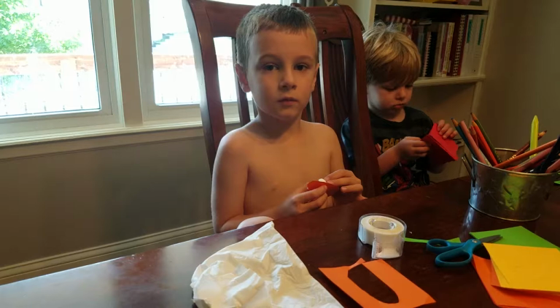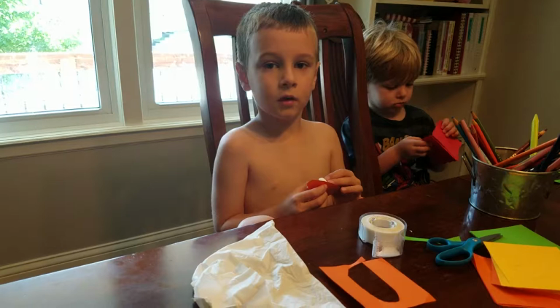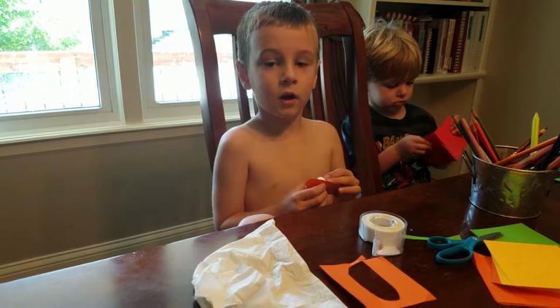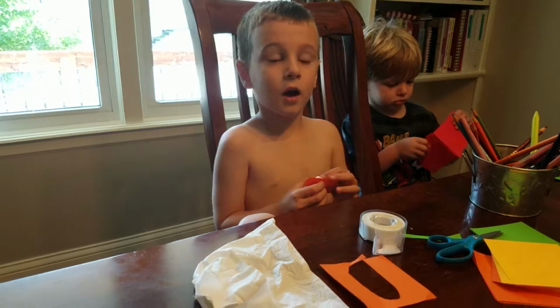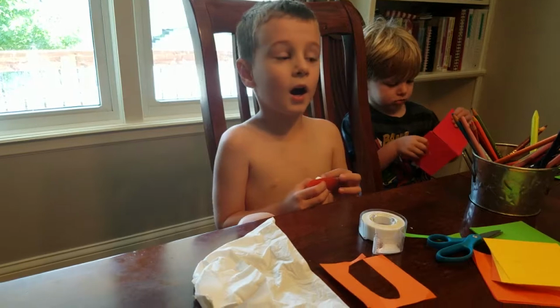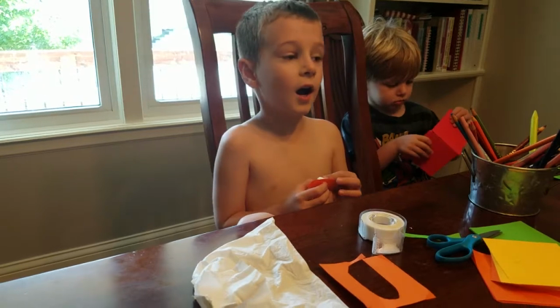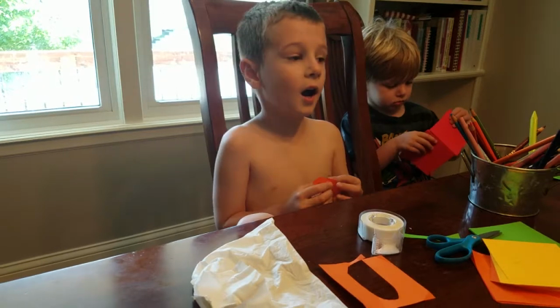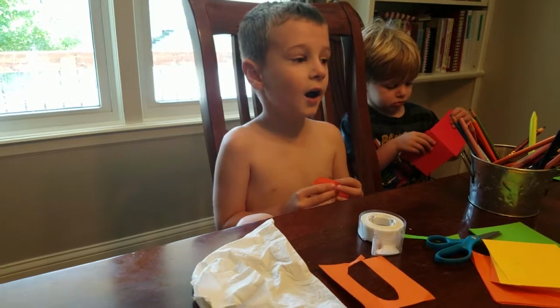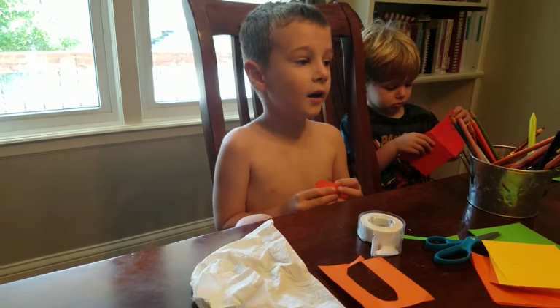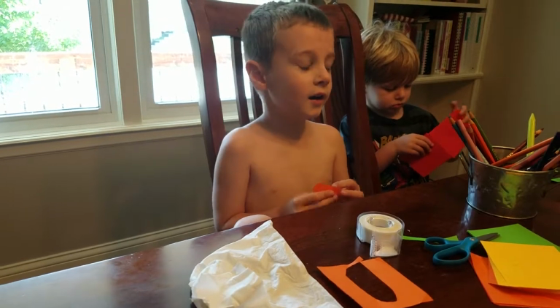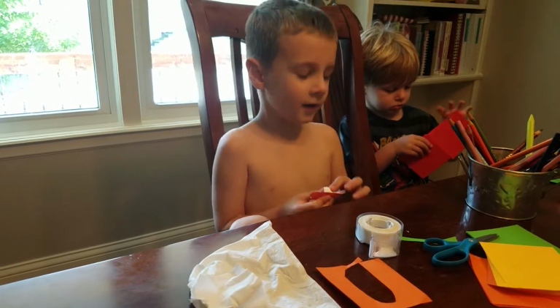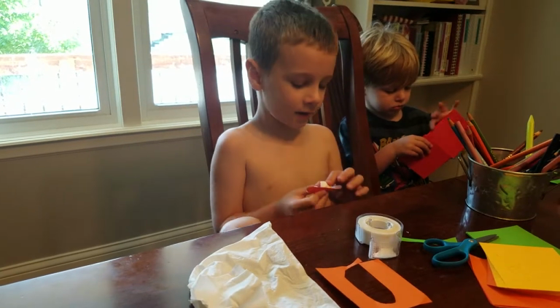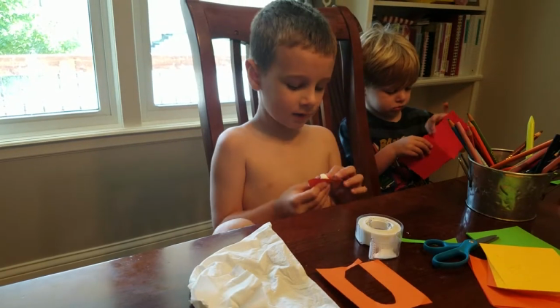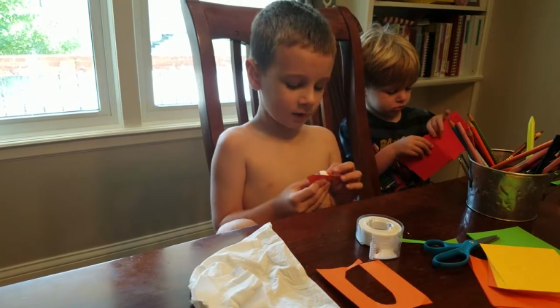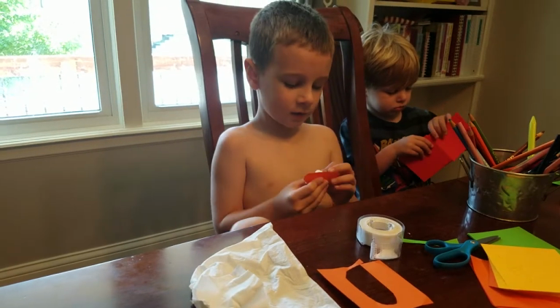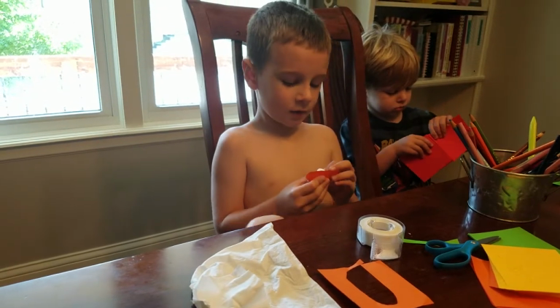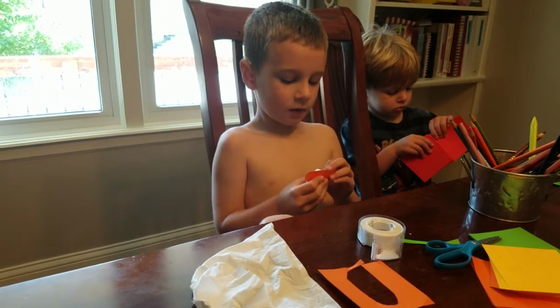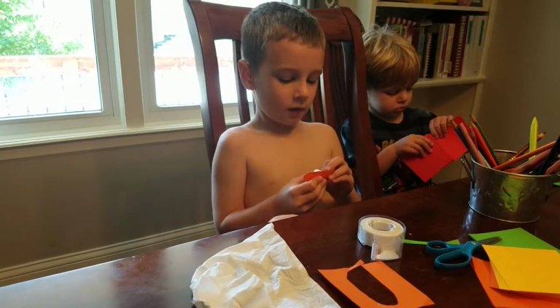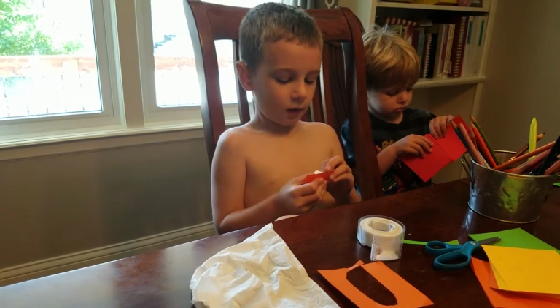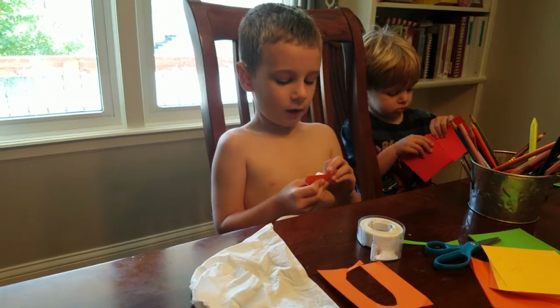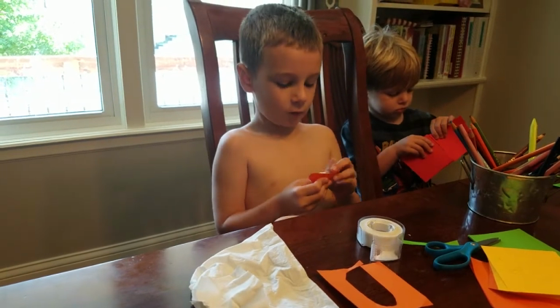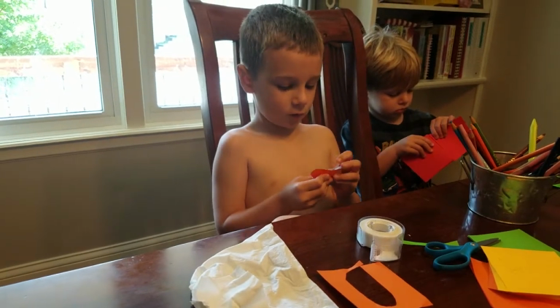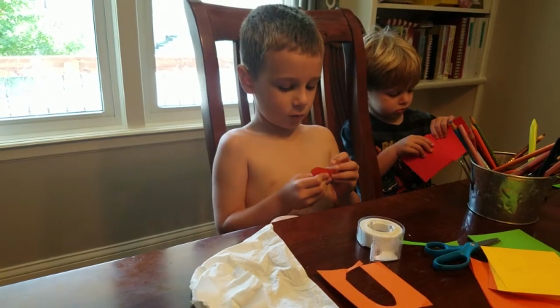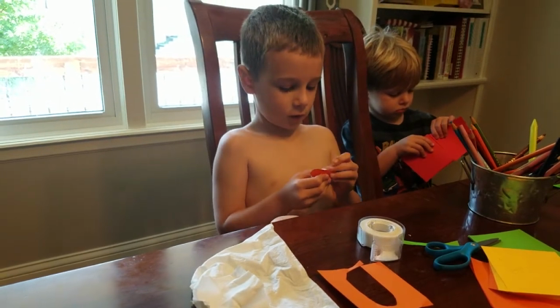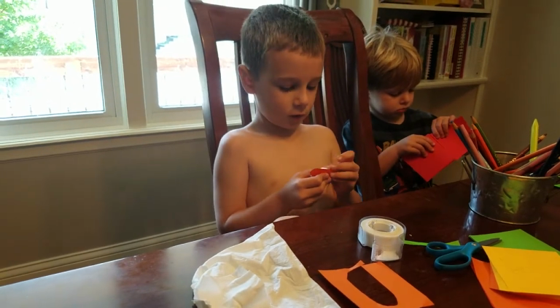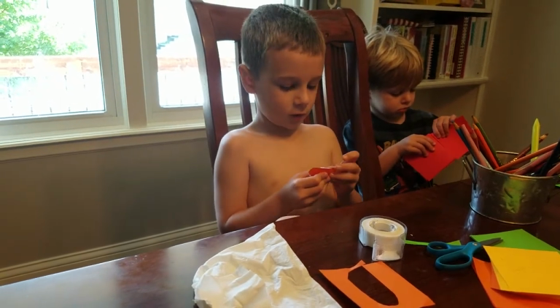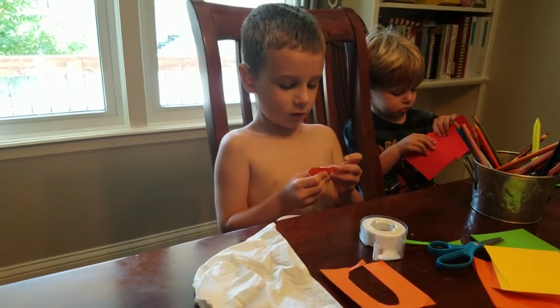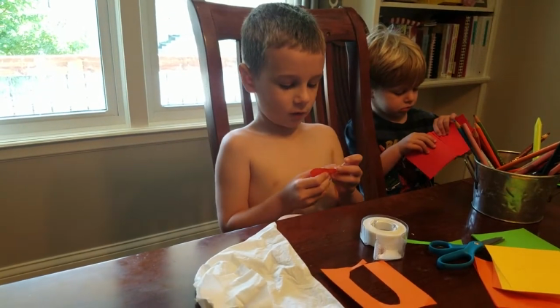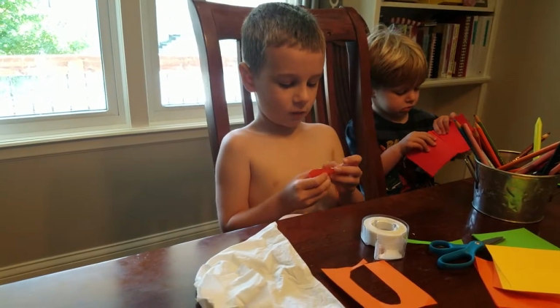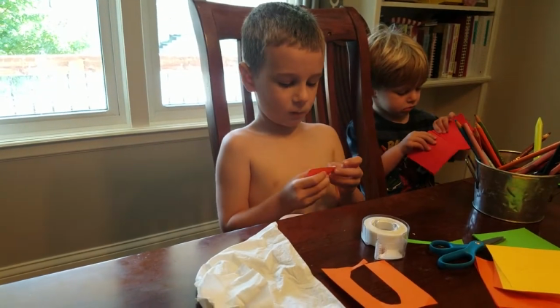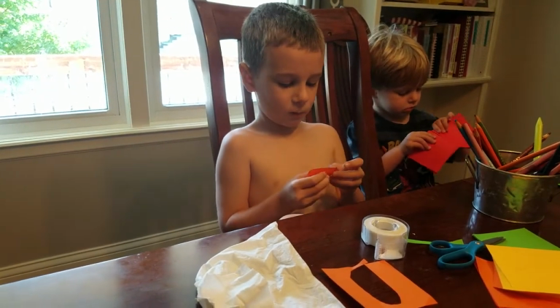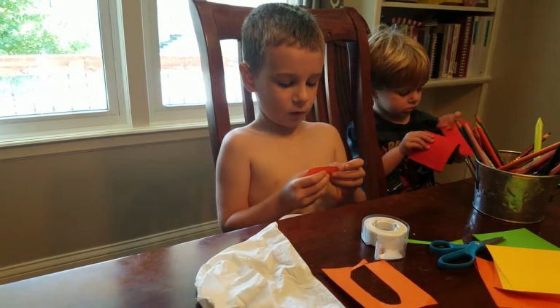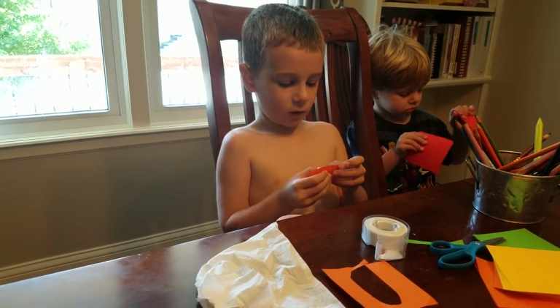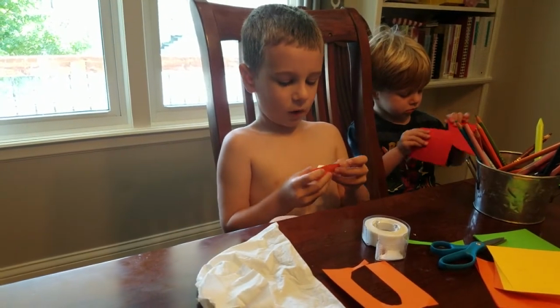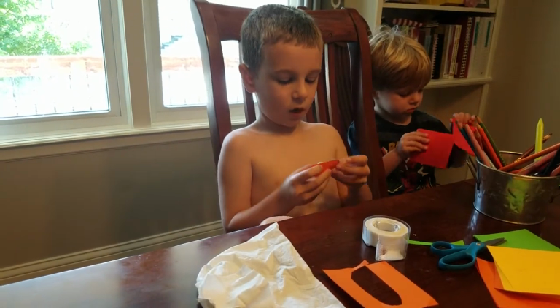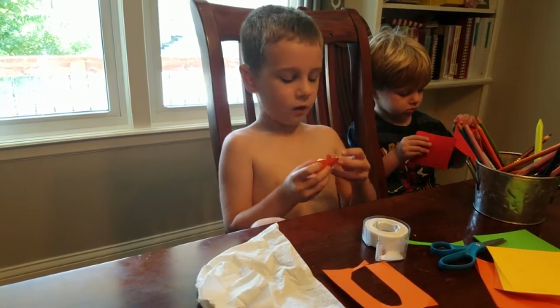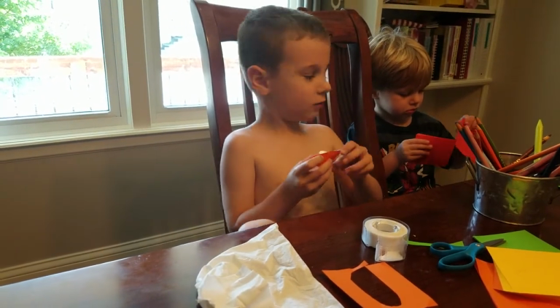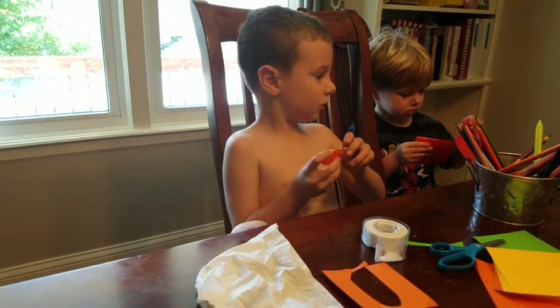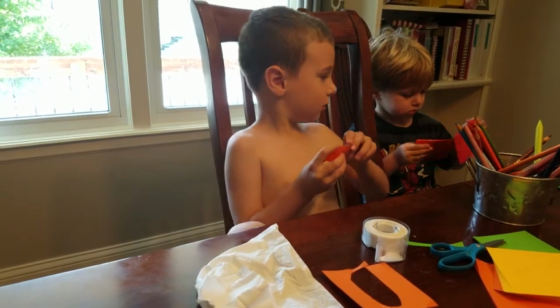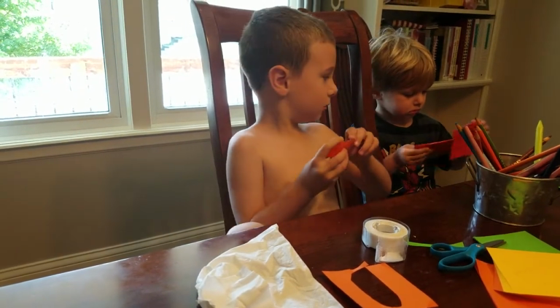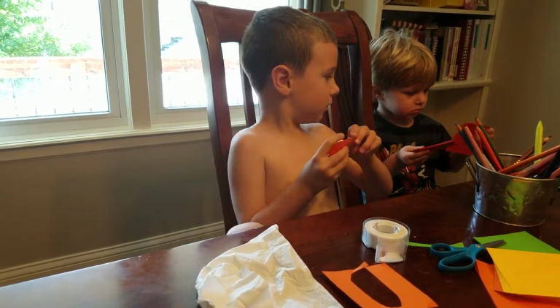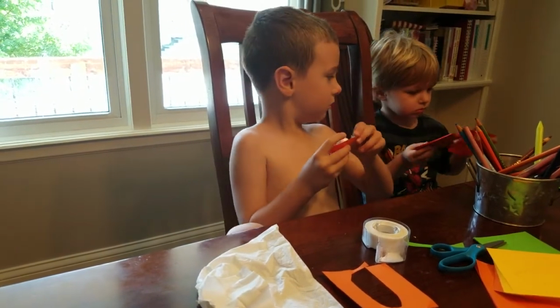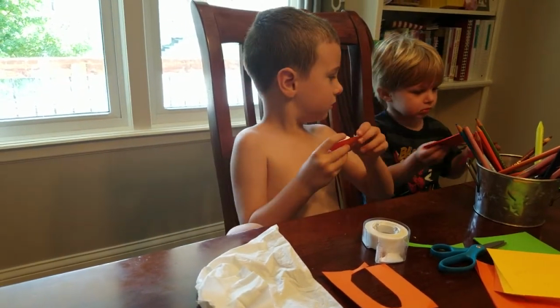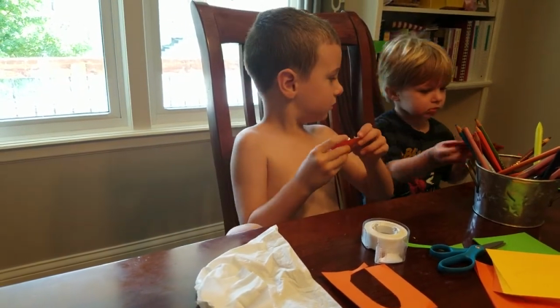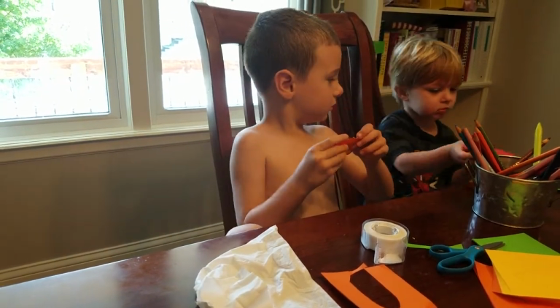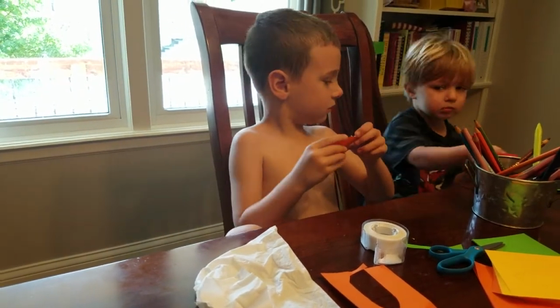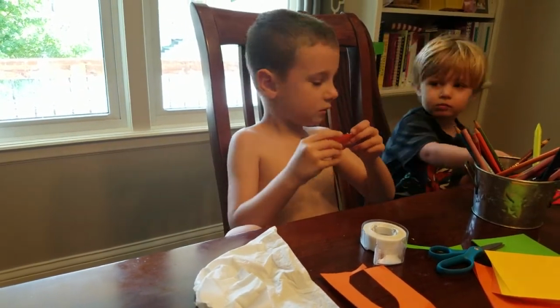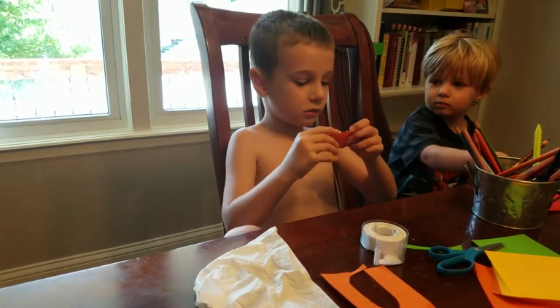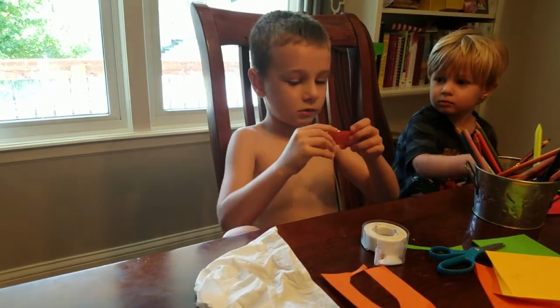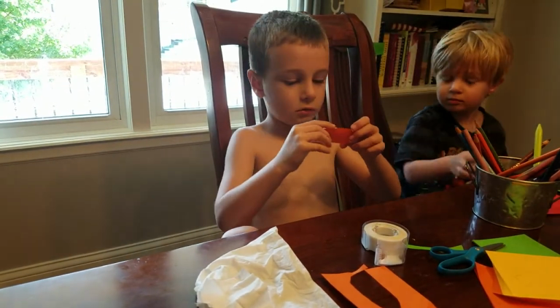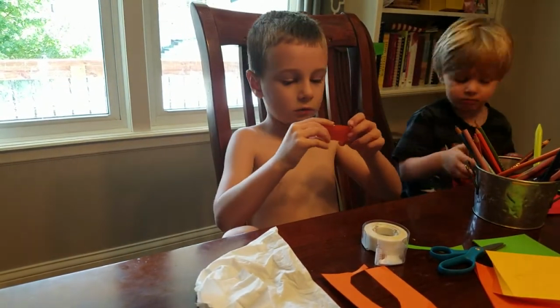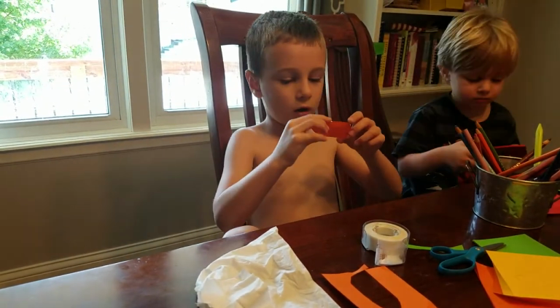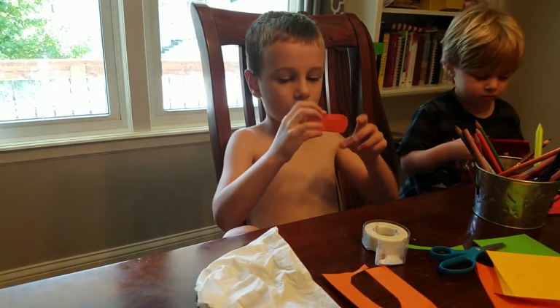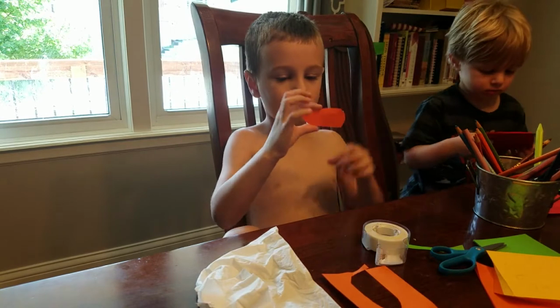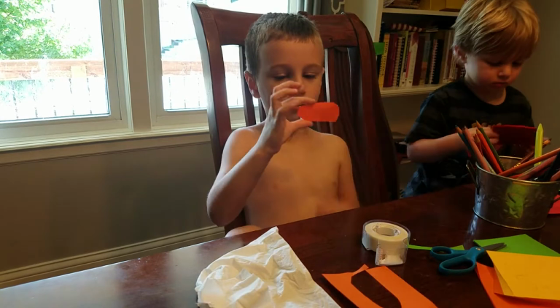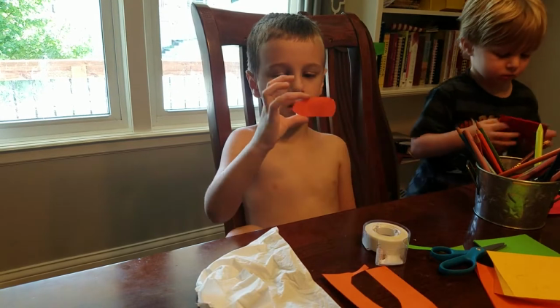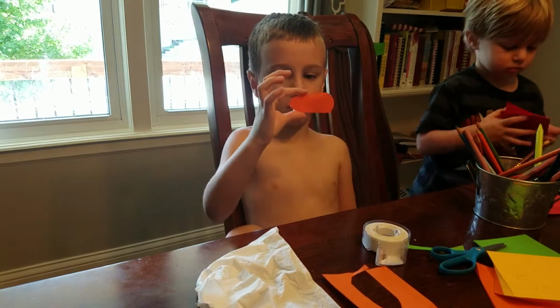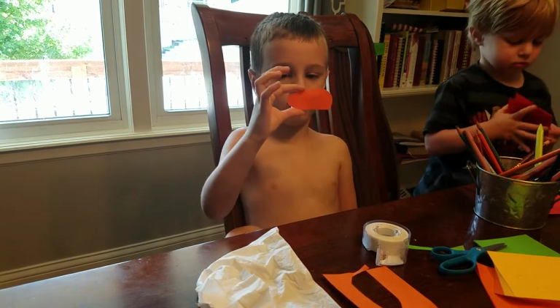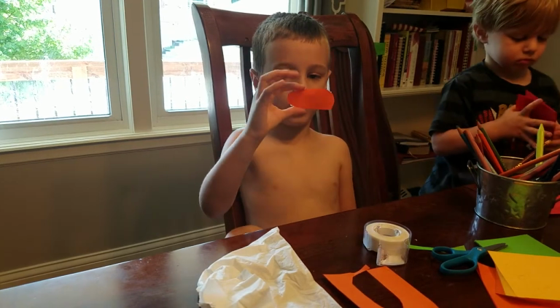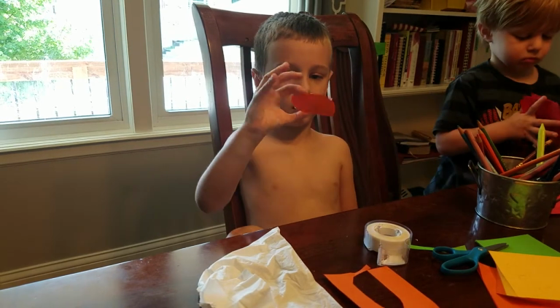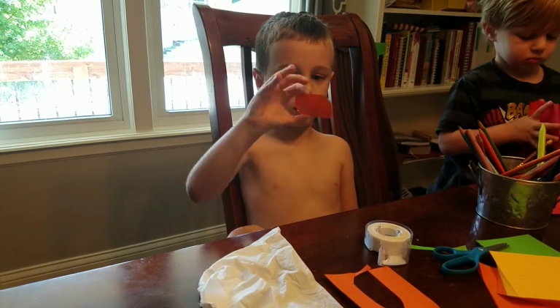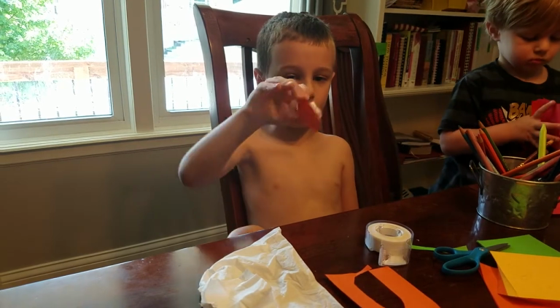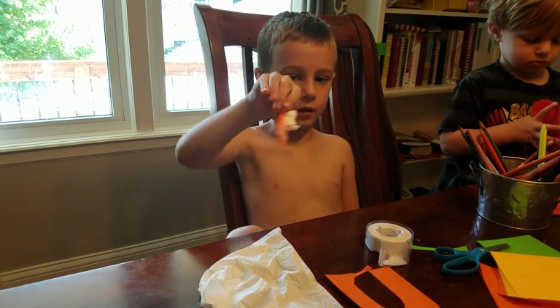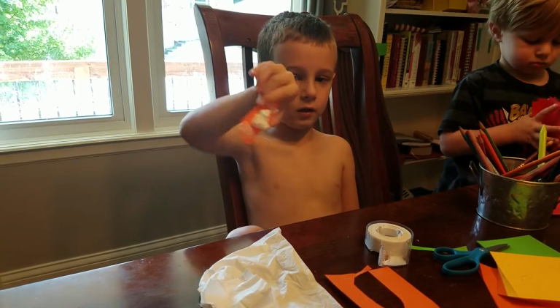Hi everybody. I'm going to be showing you how to make a Band-Aid.